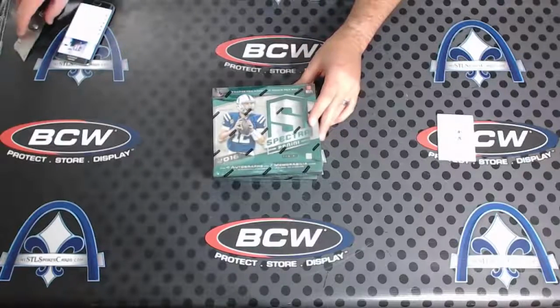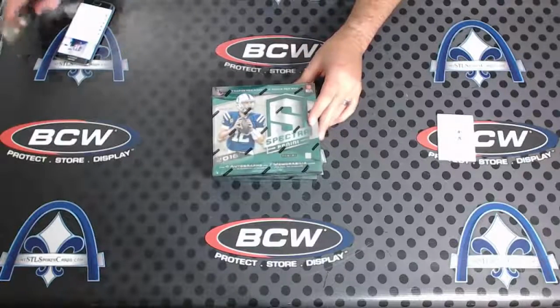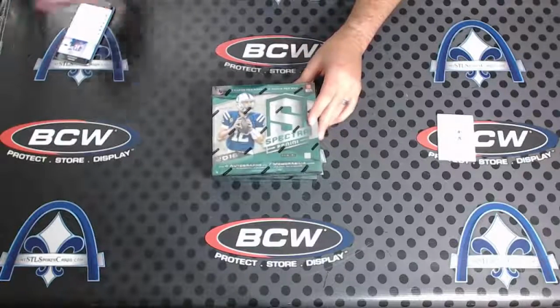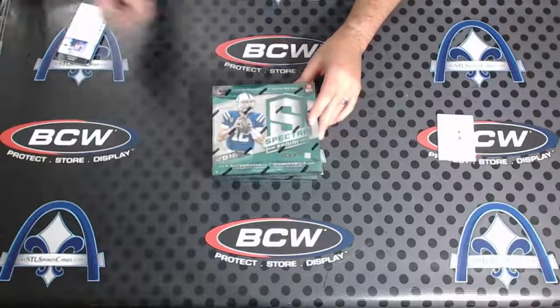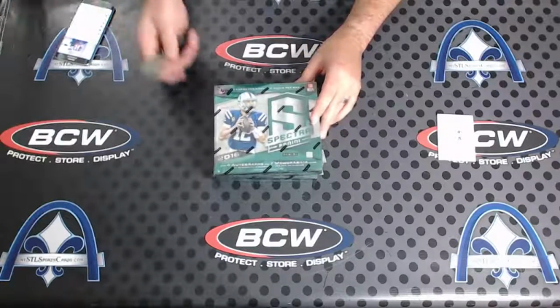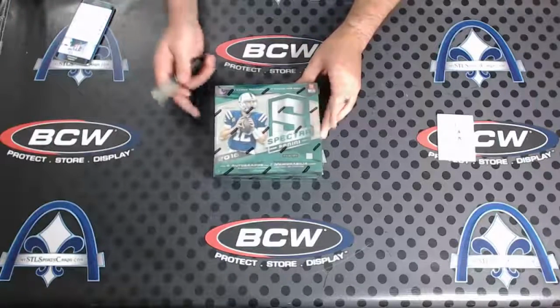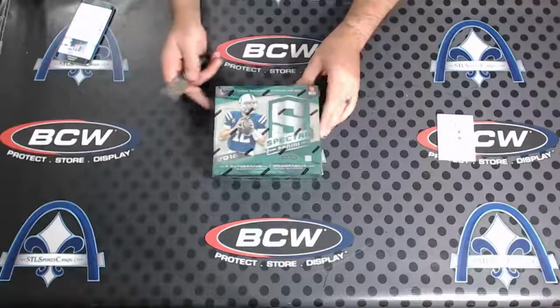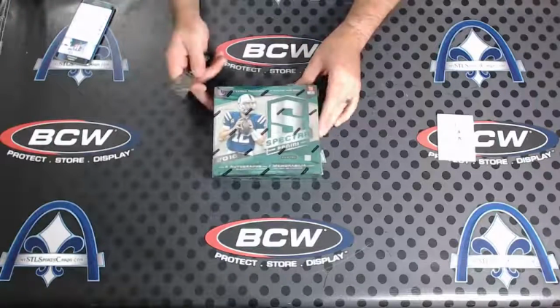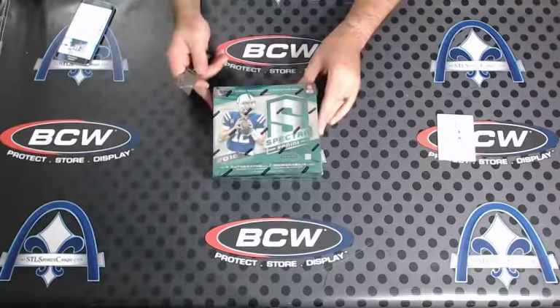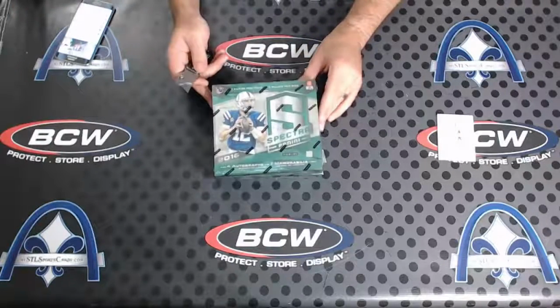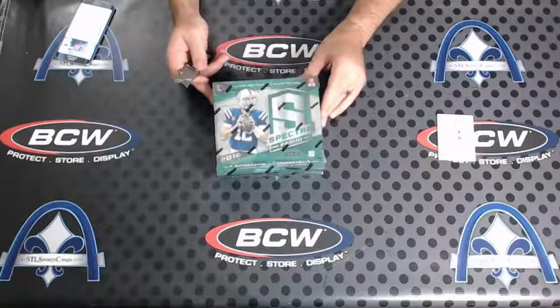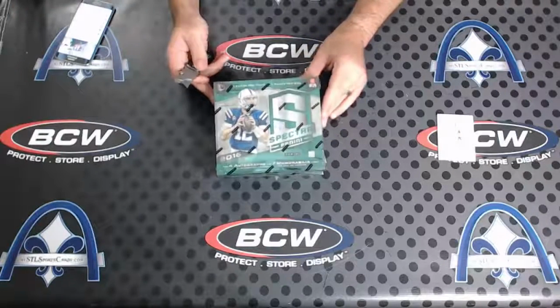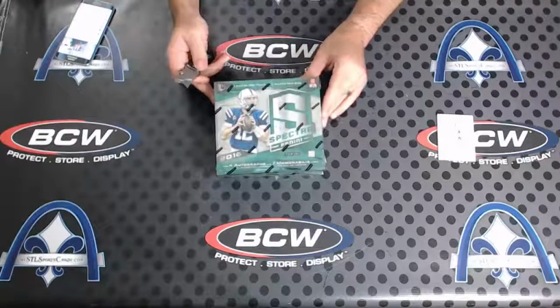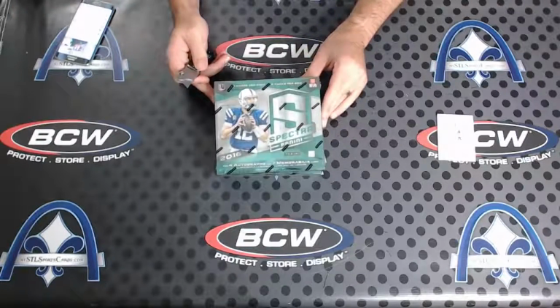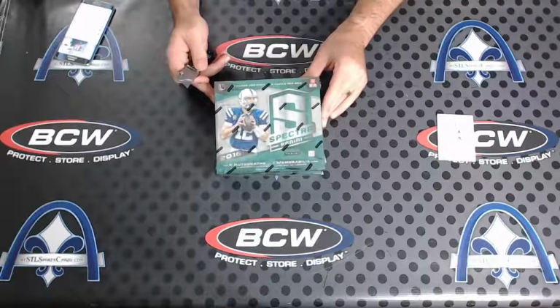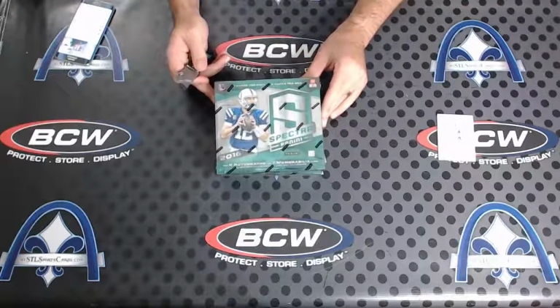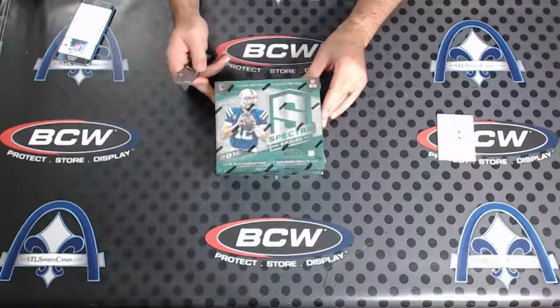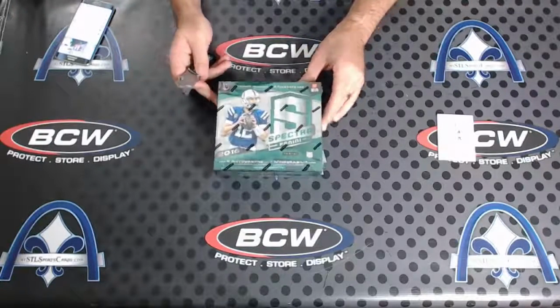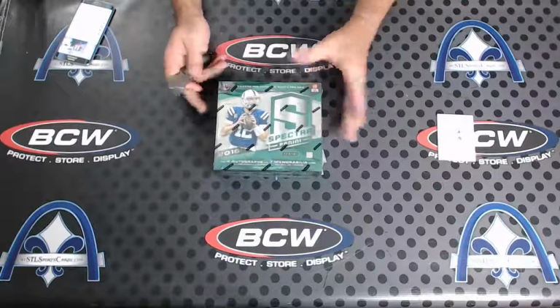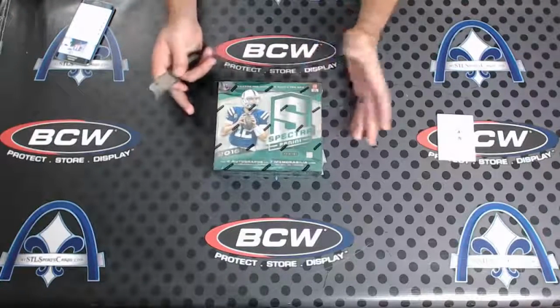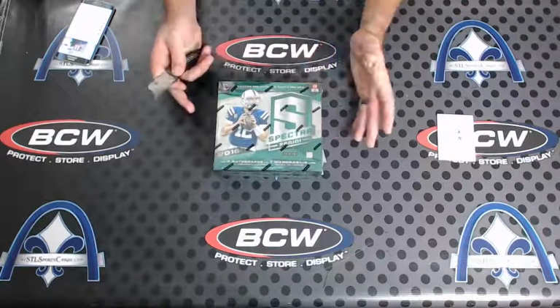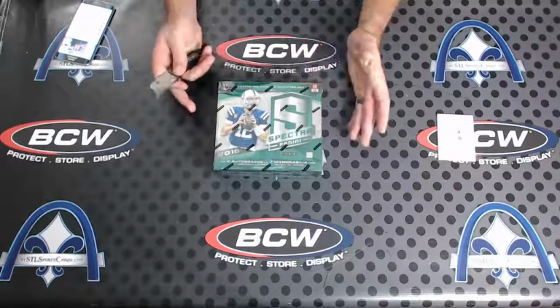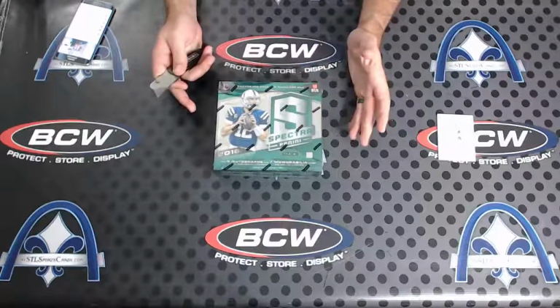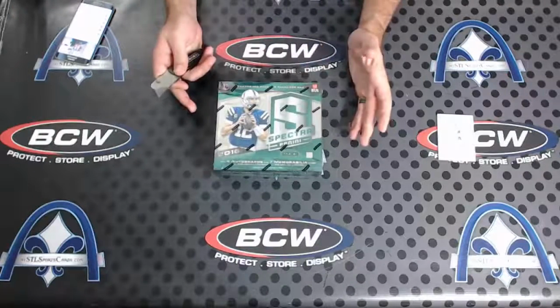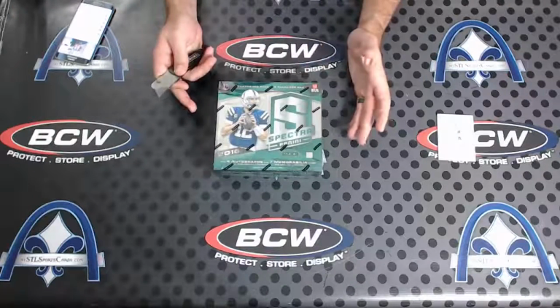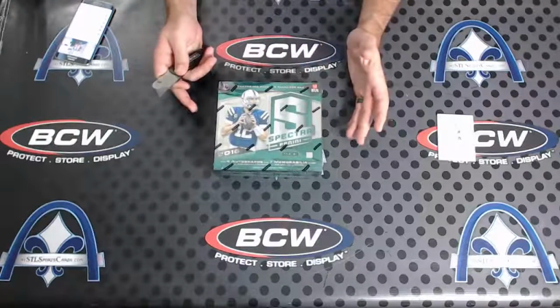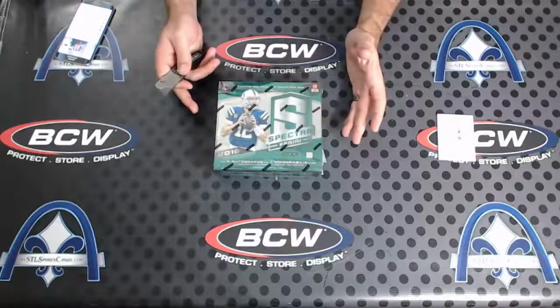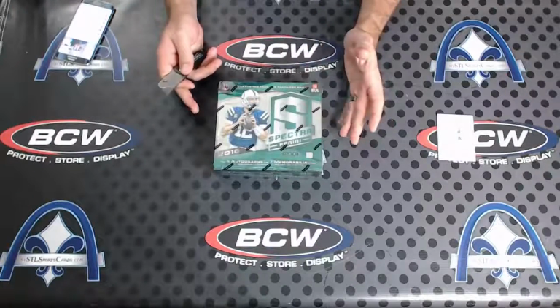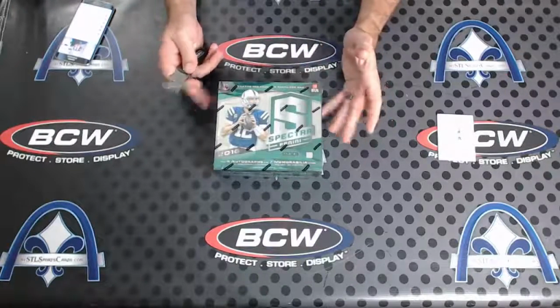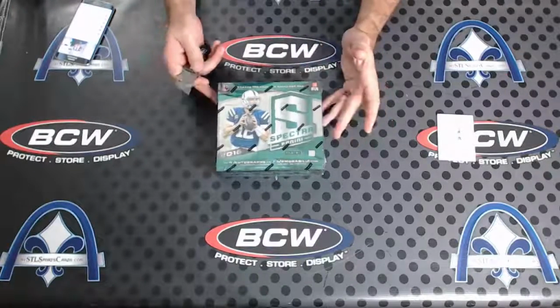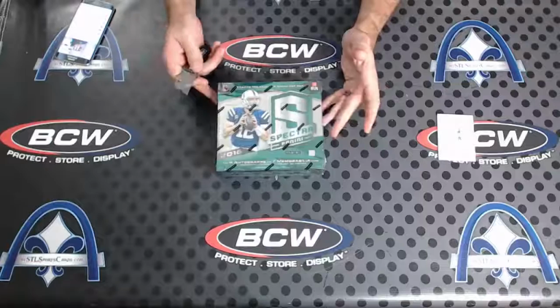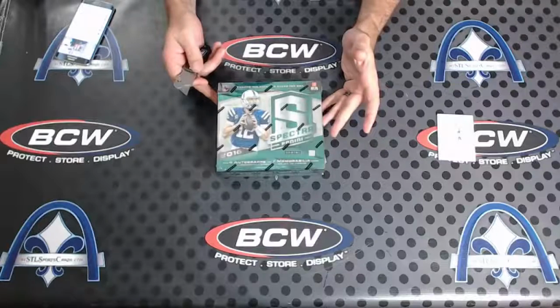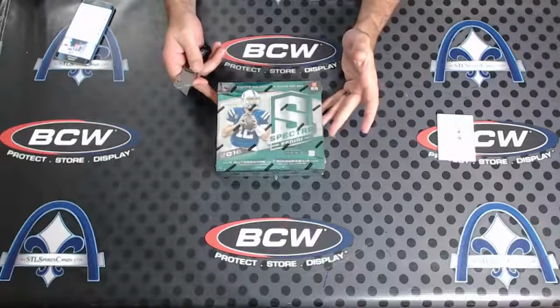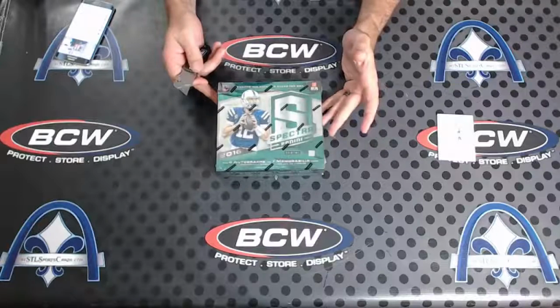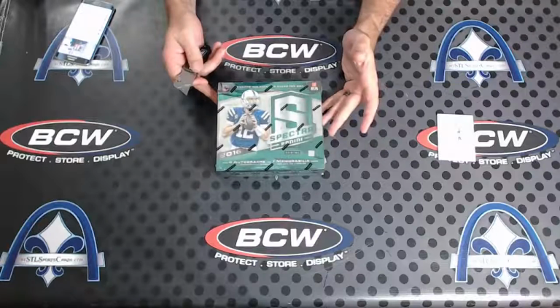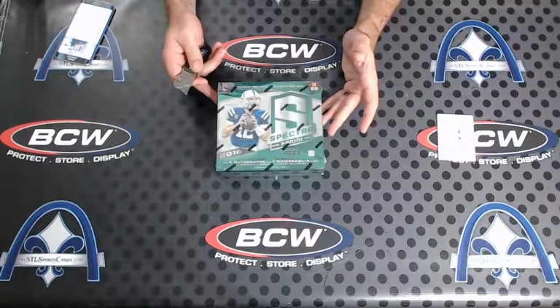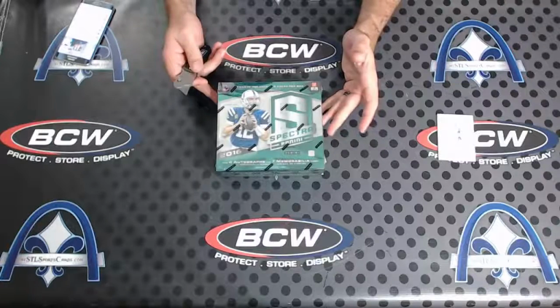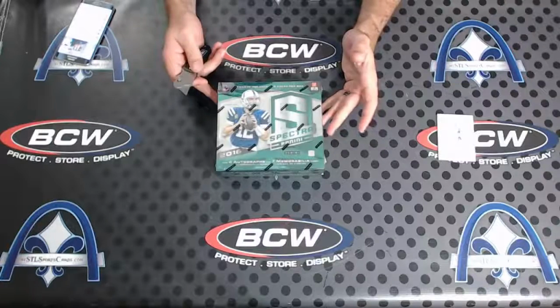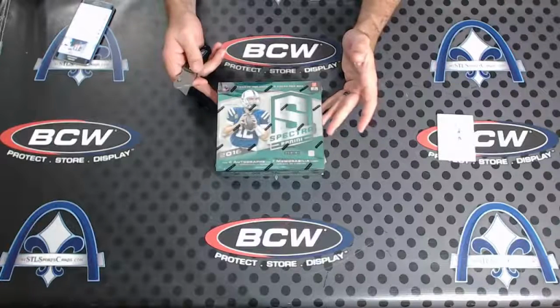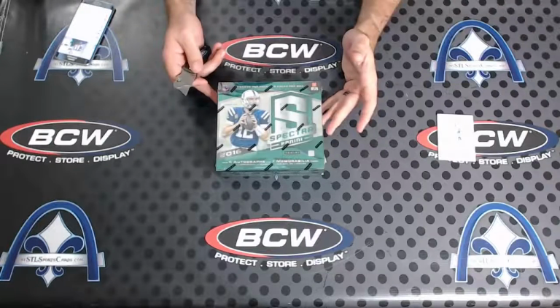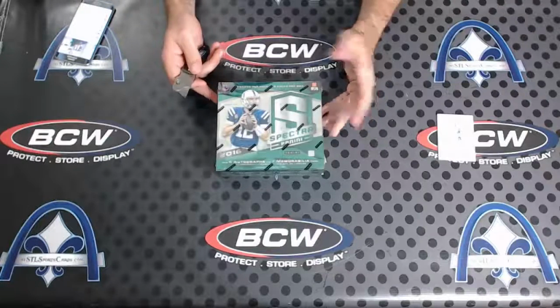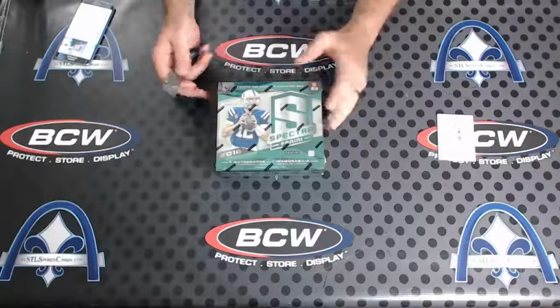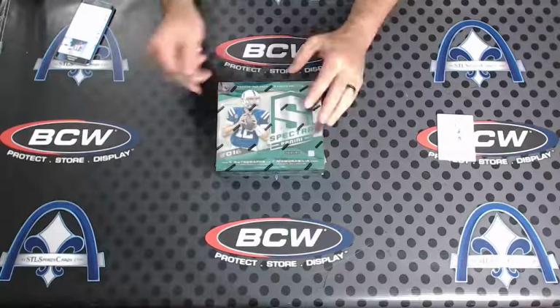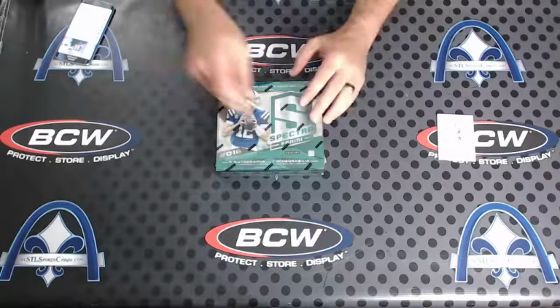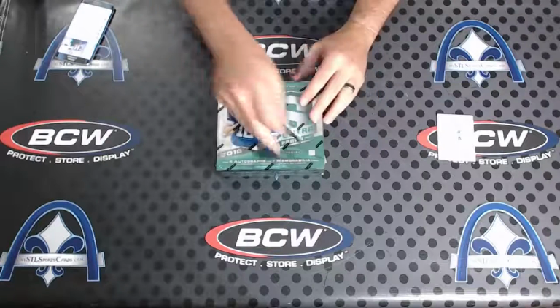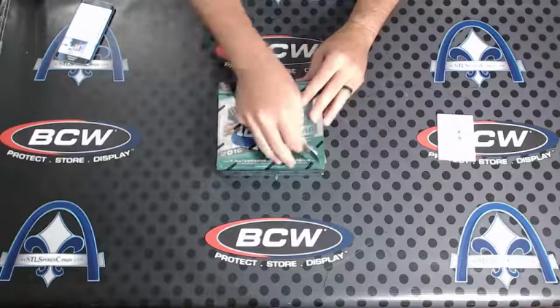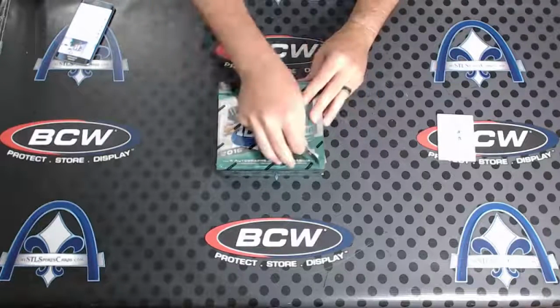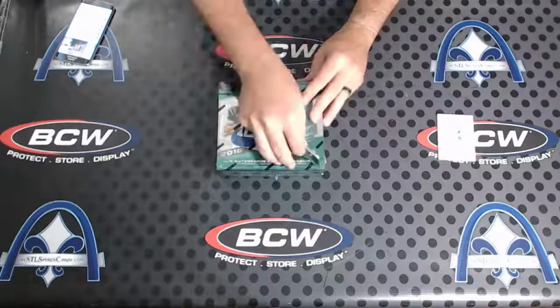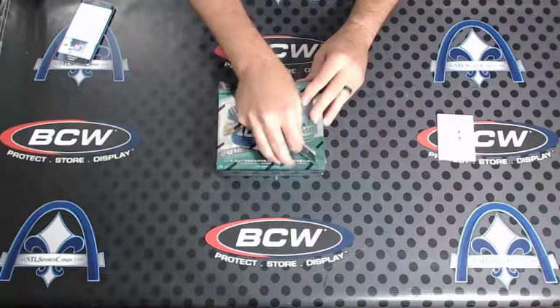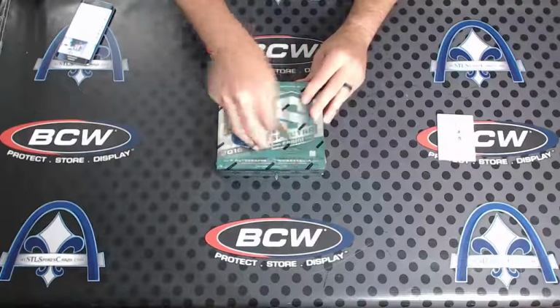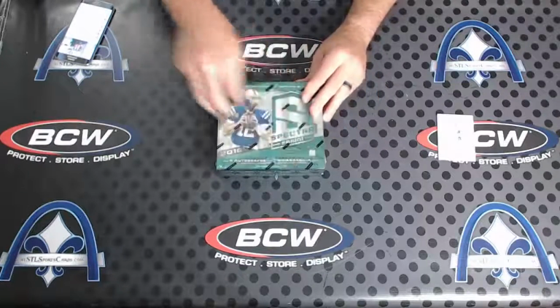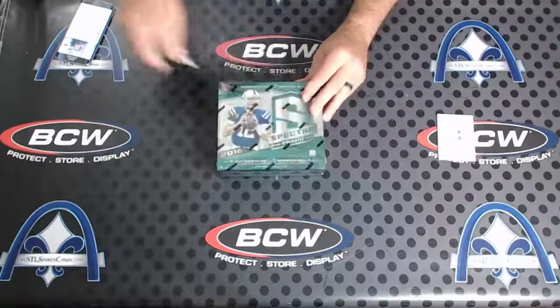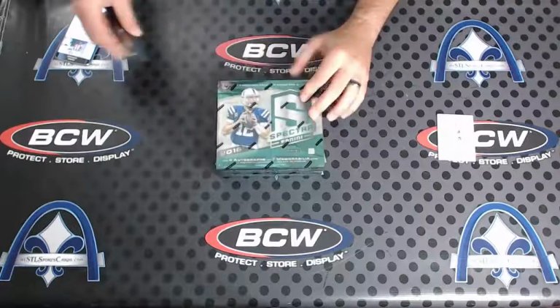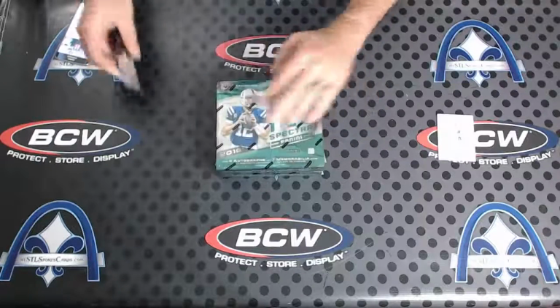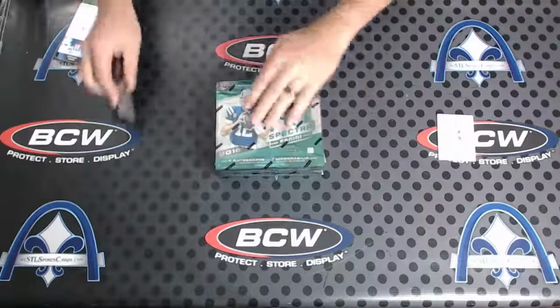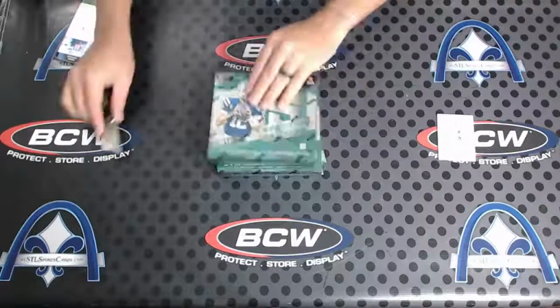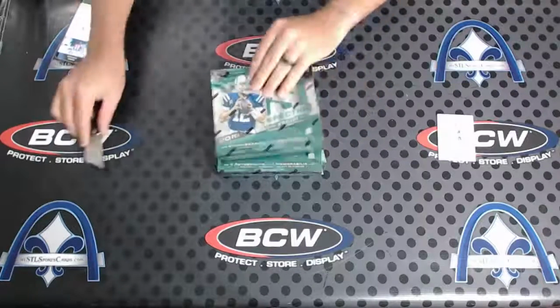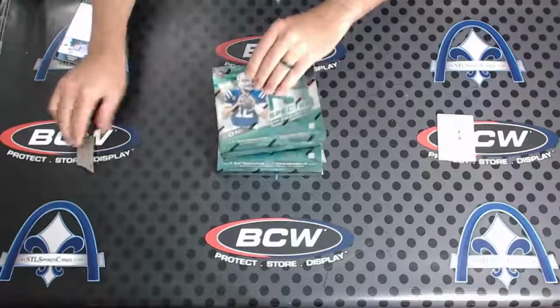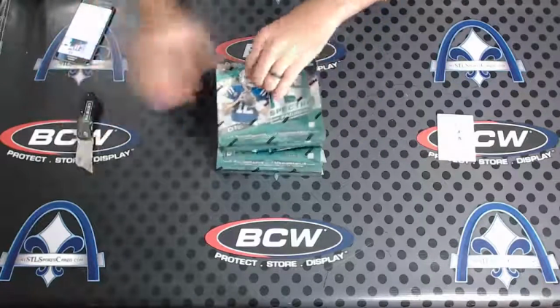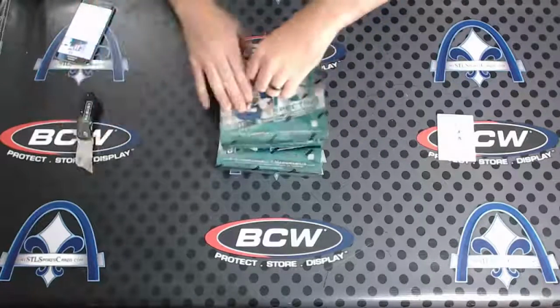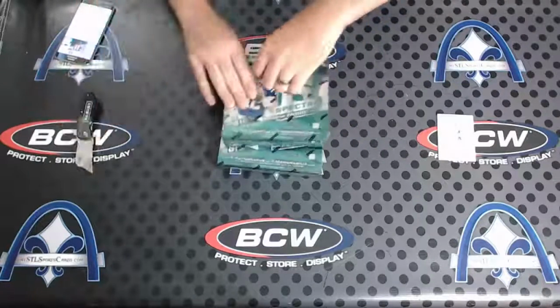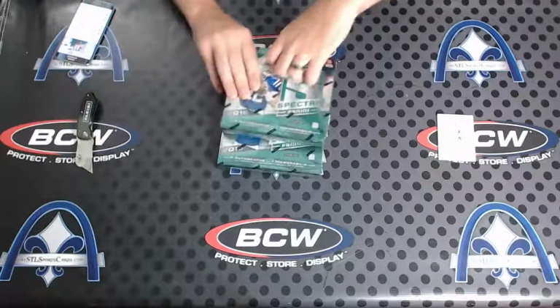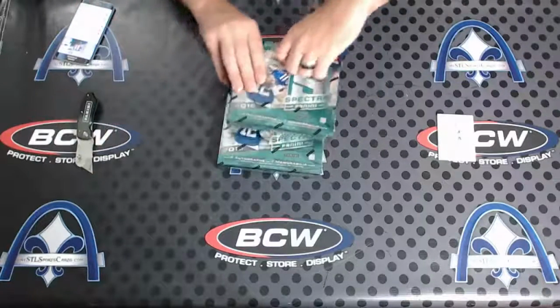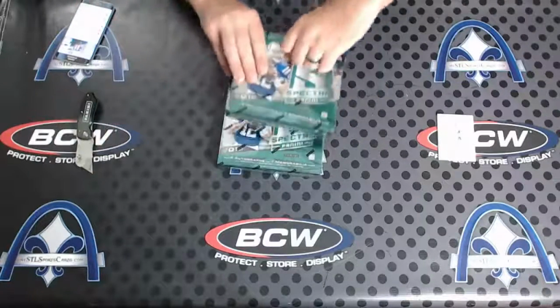All right Jeff, here we go — two boxes of Spectra. I'll just open one at a time so you know what came out of what.